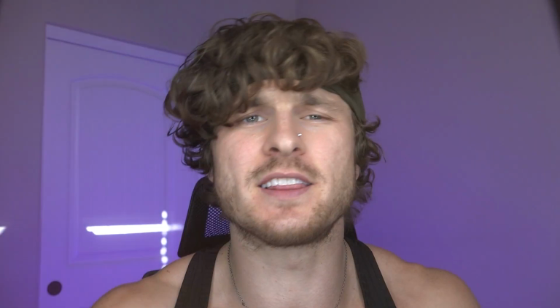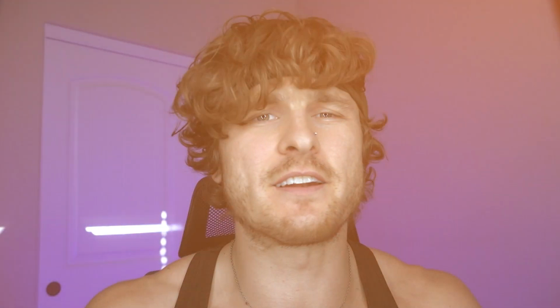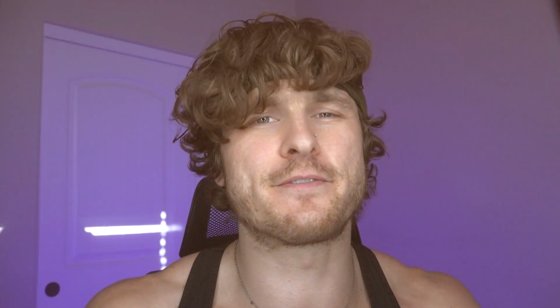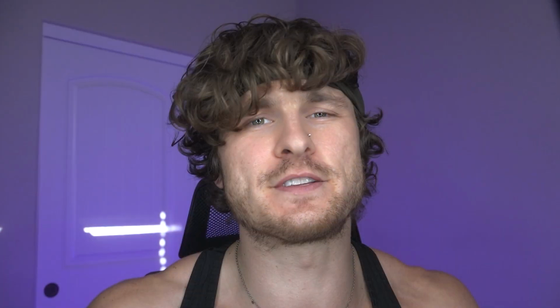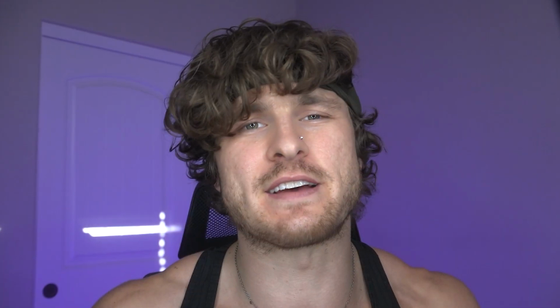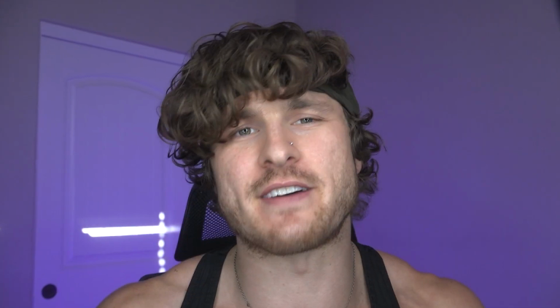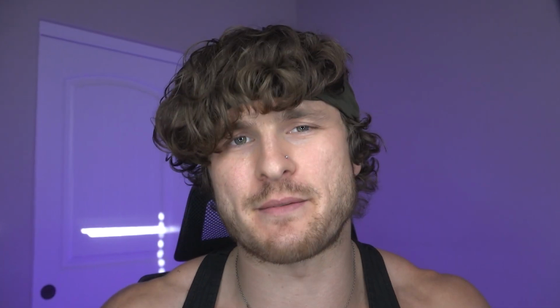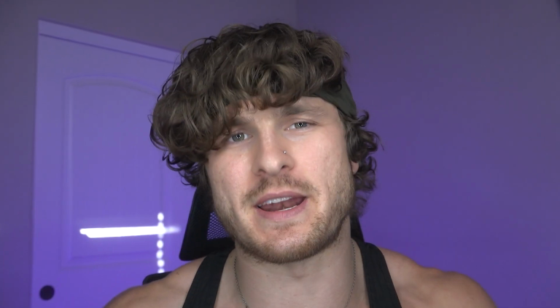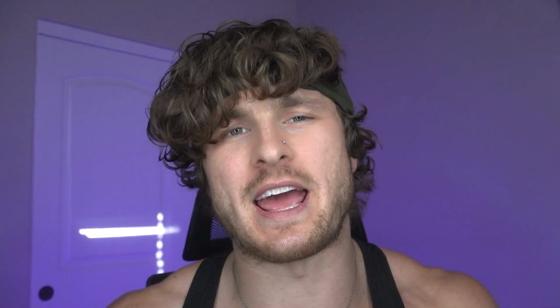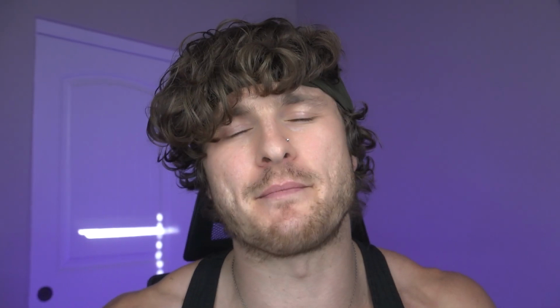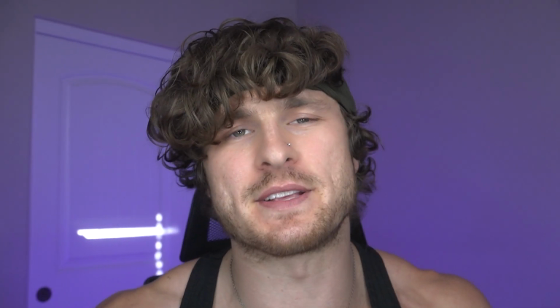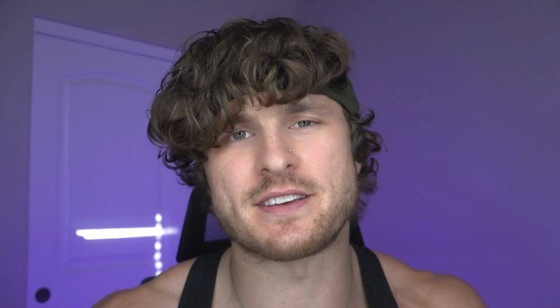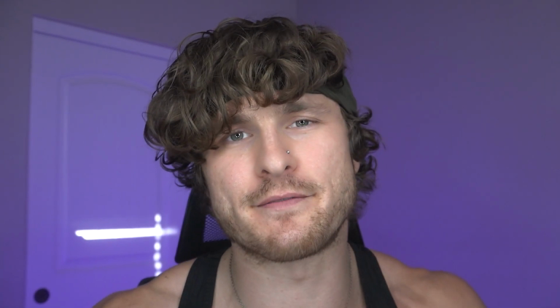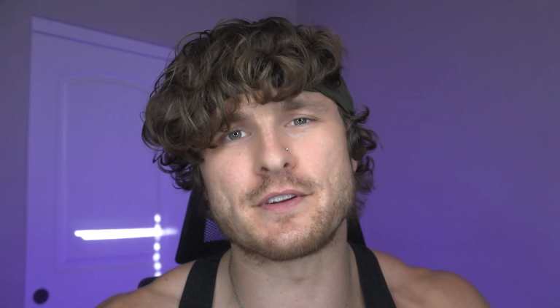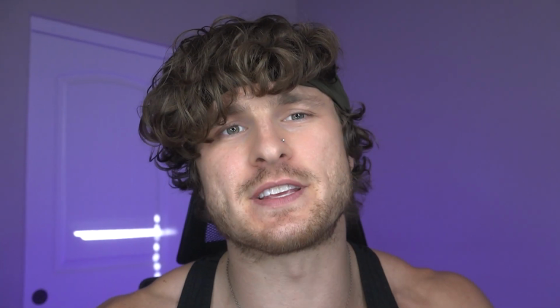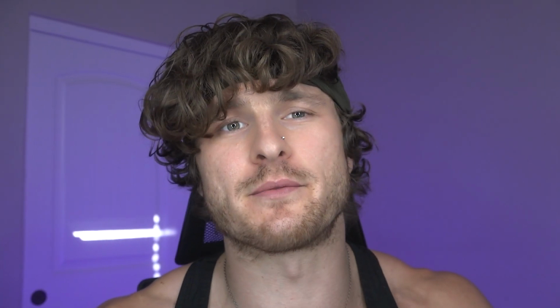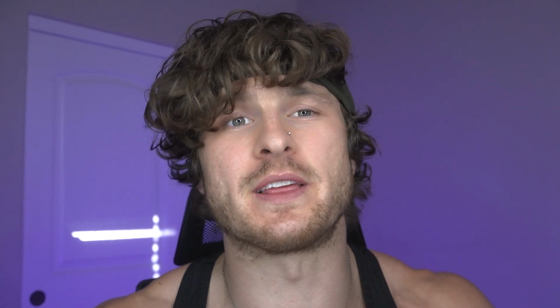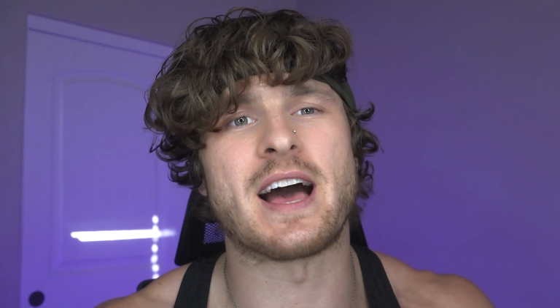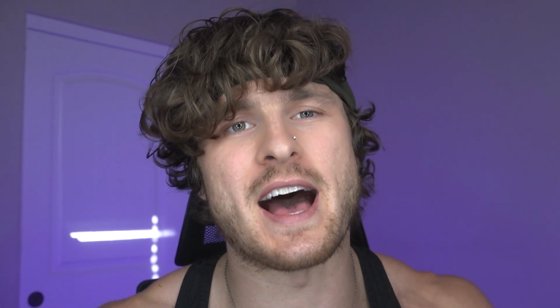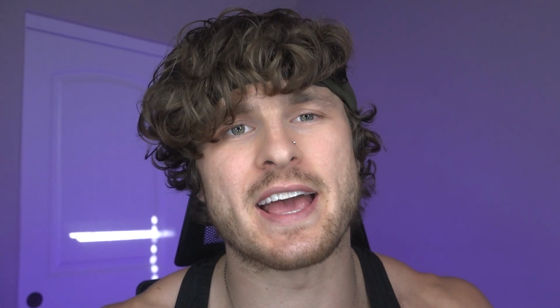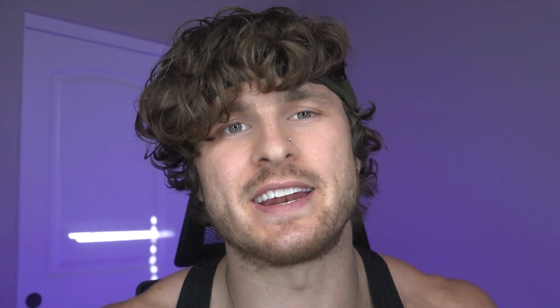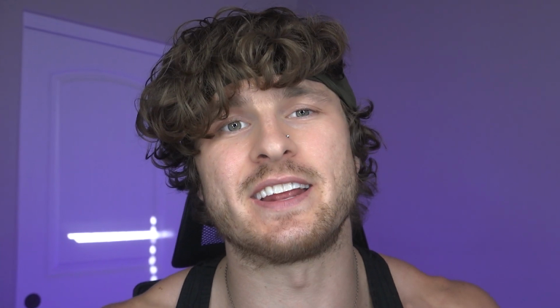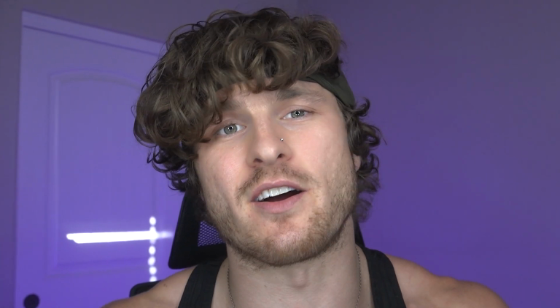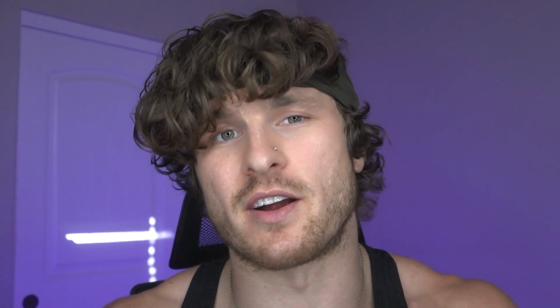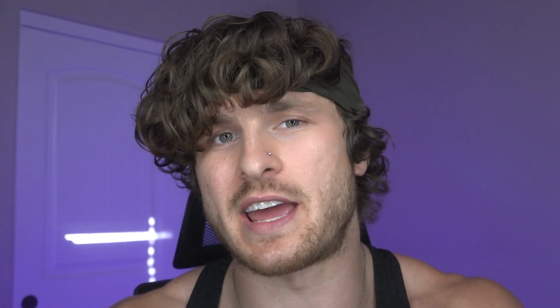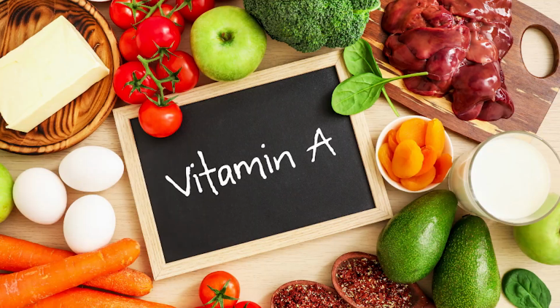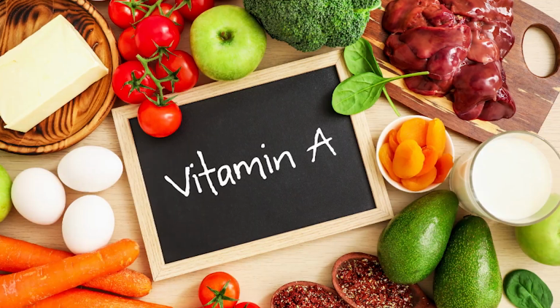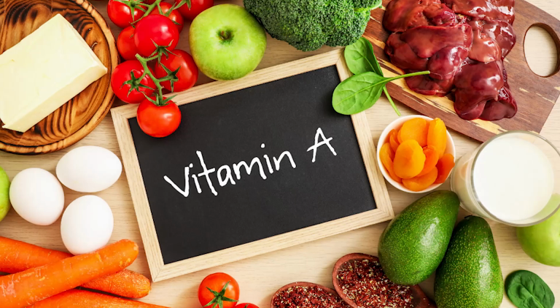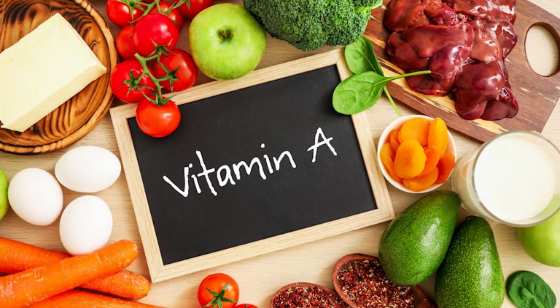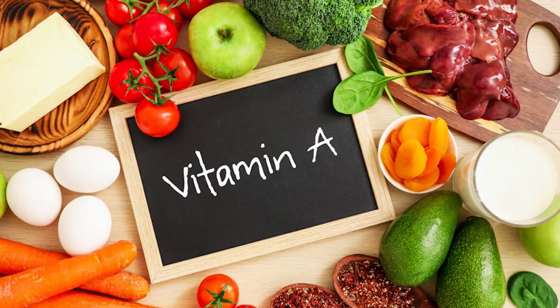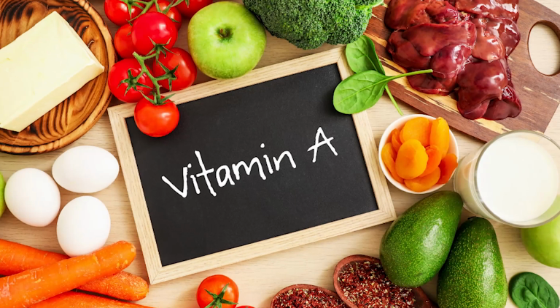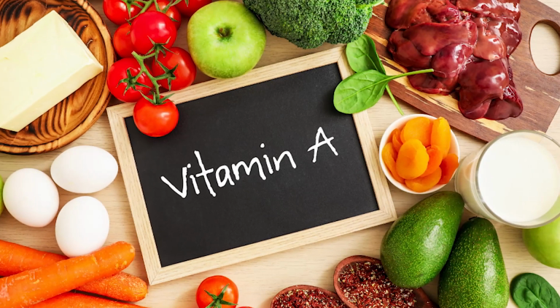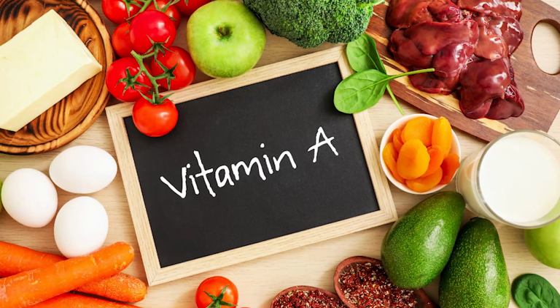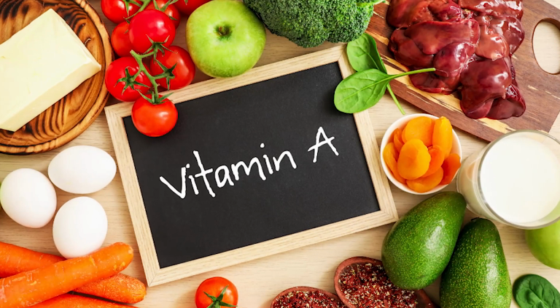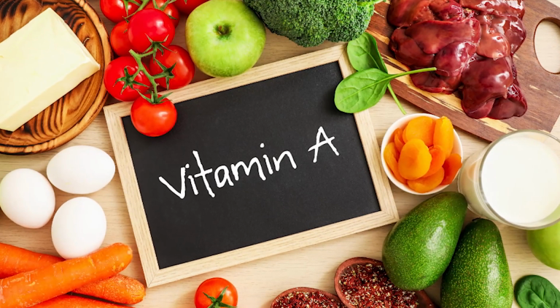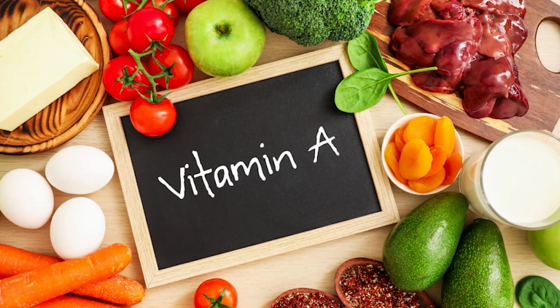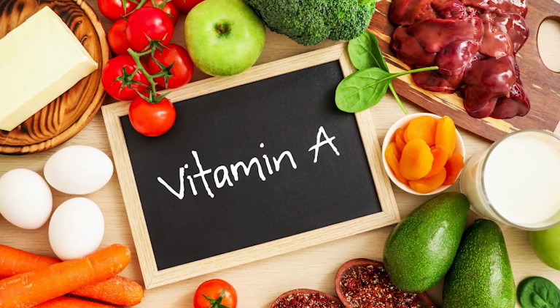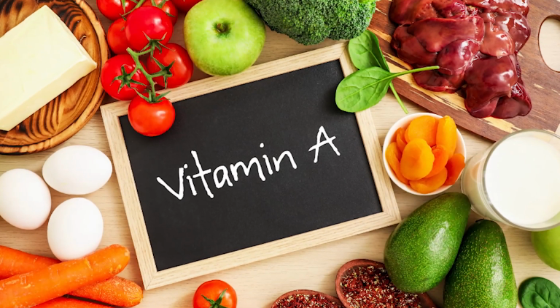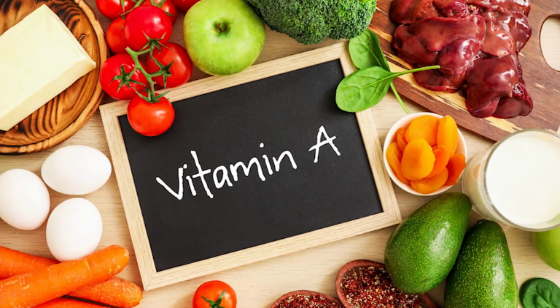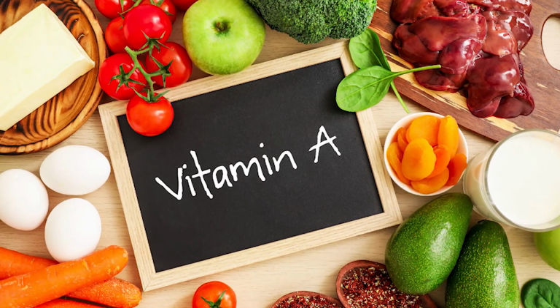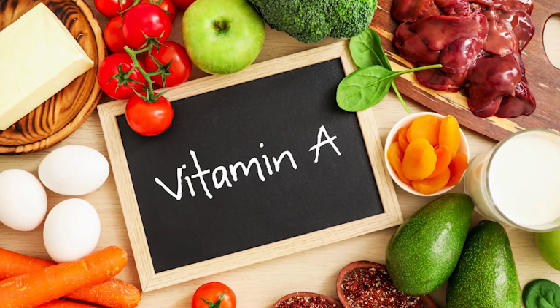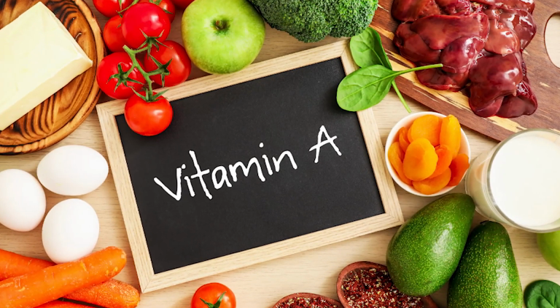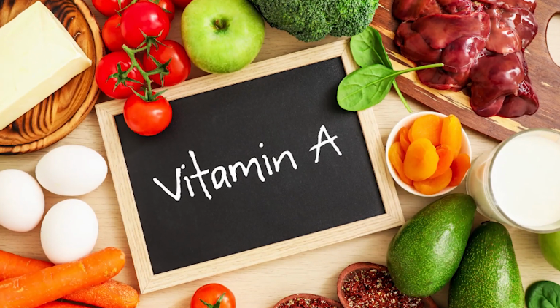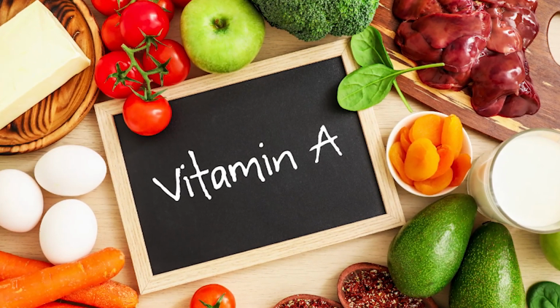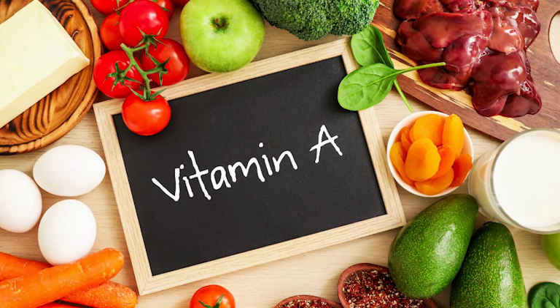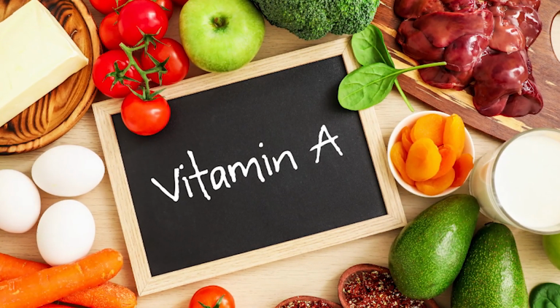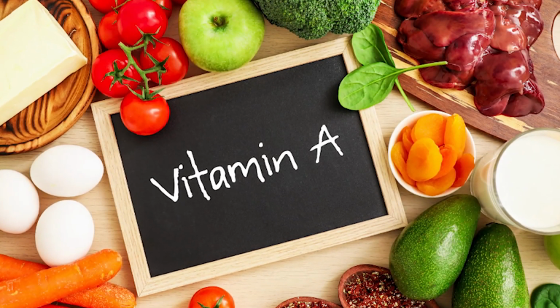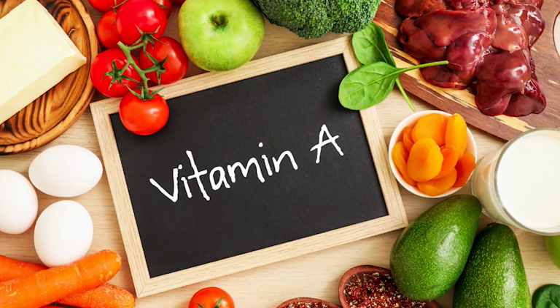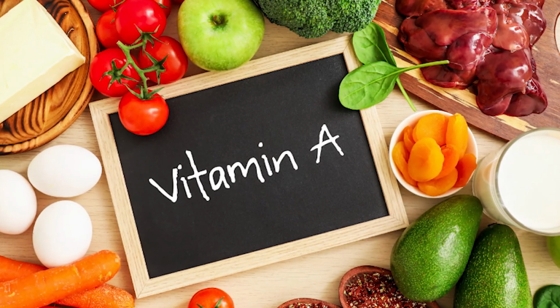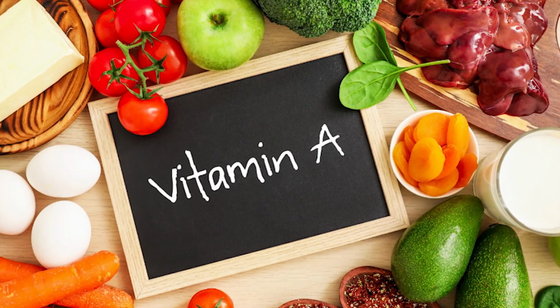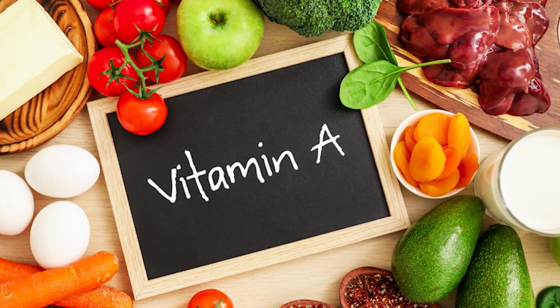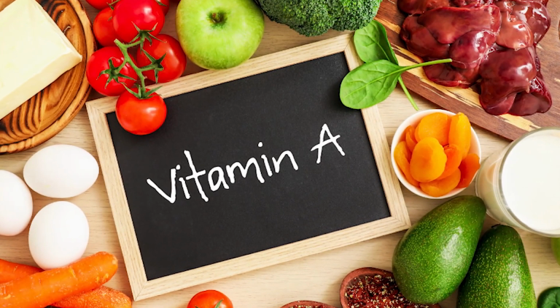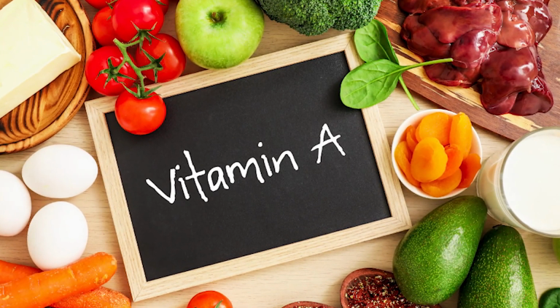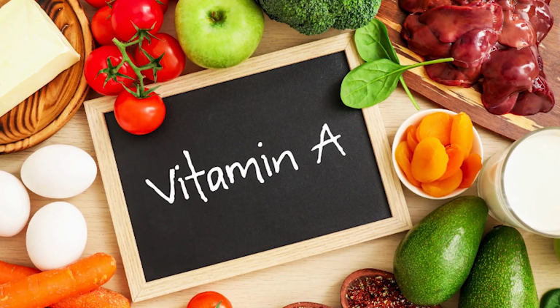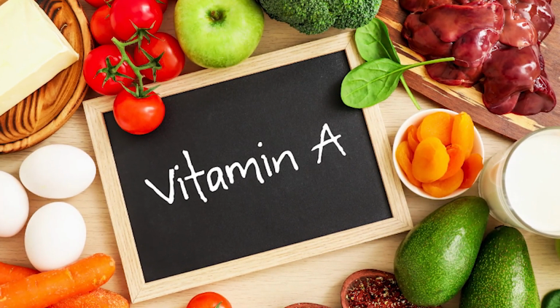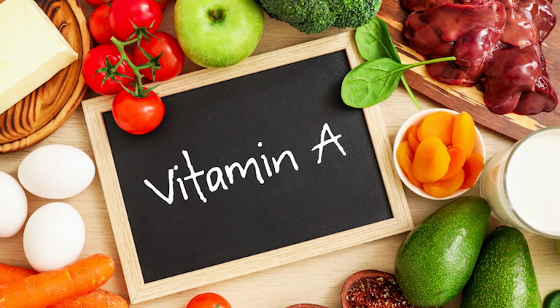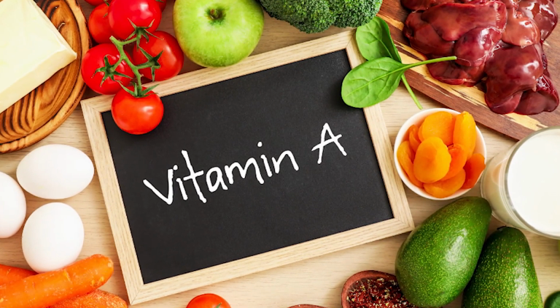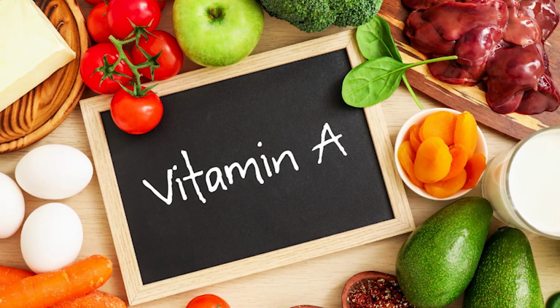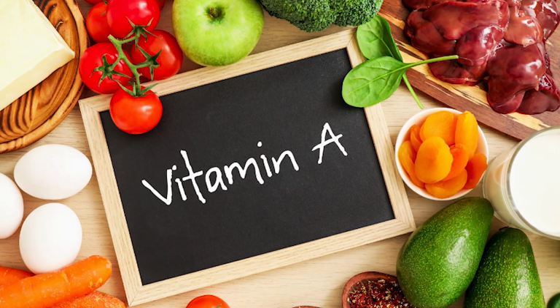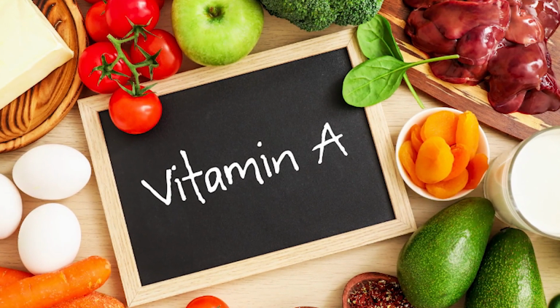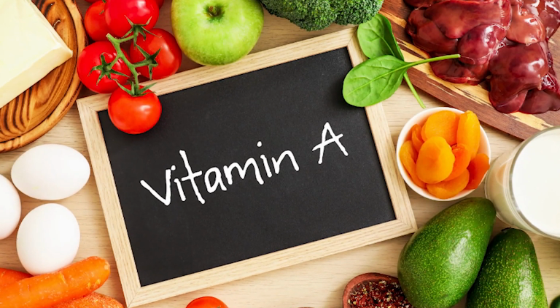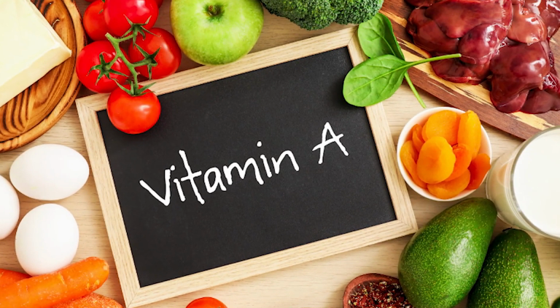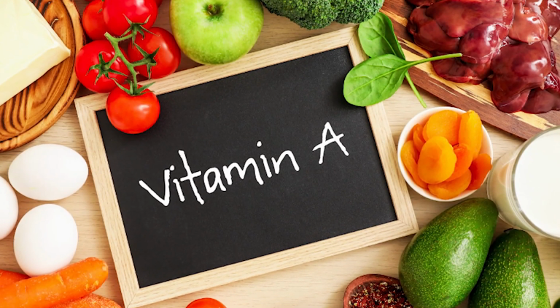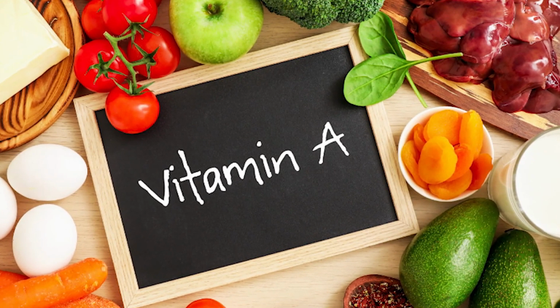A lot of foods have vitamin A, but some that are really high in it are carrots, sweet potatoes, broccoli, spinach, and bell peppers — there's a whole bunch more.